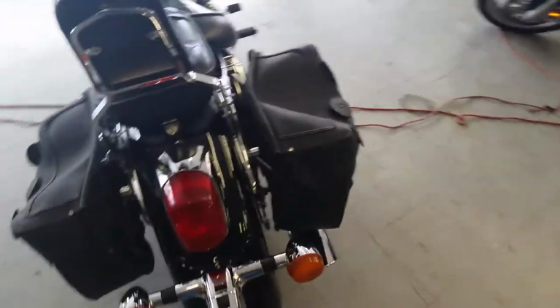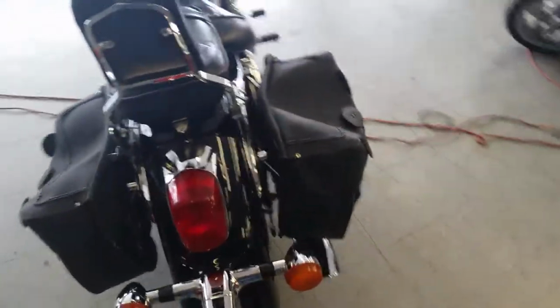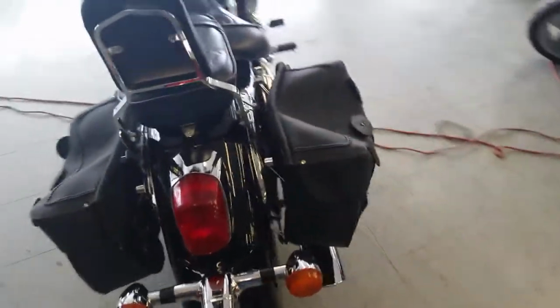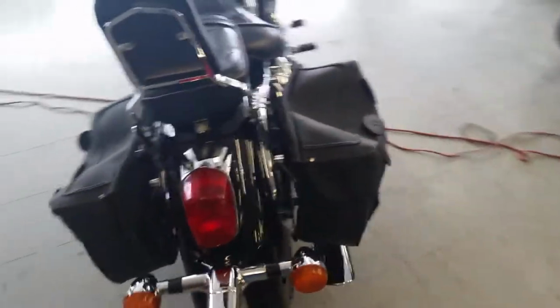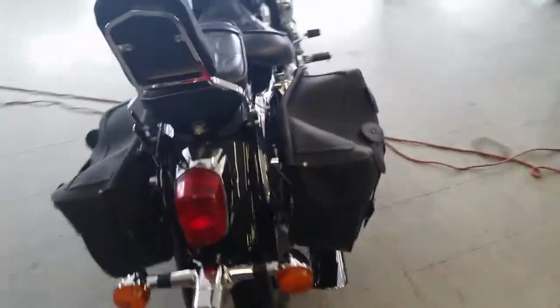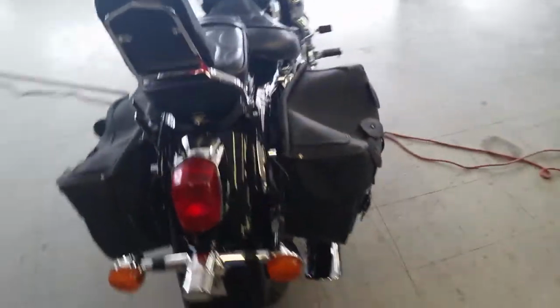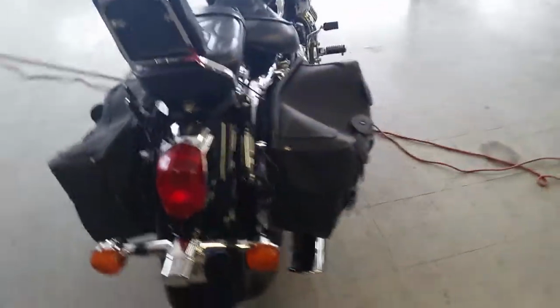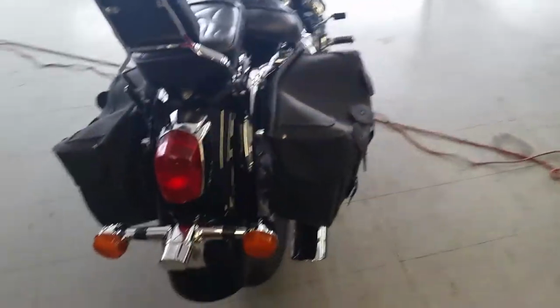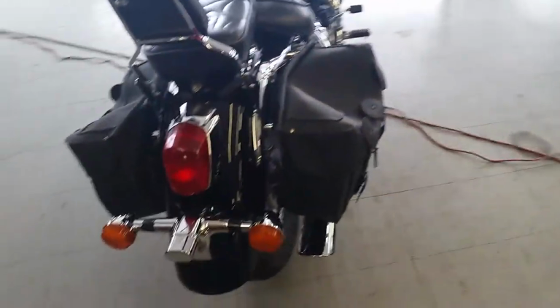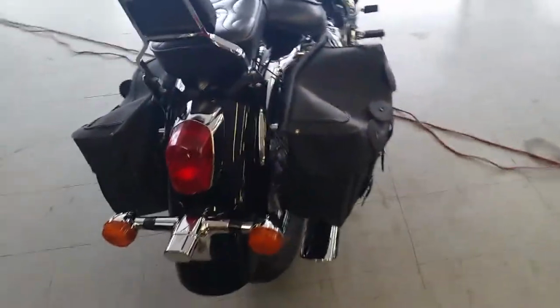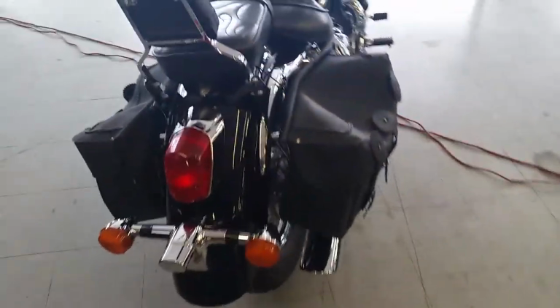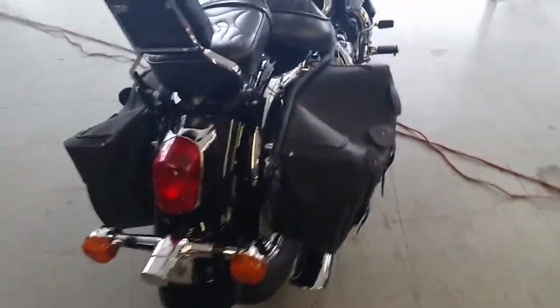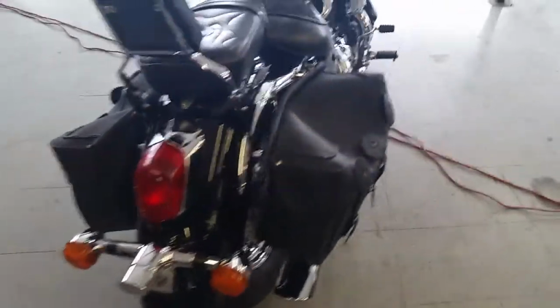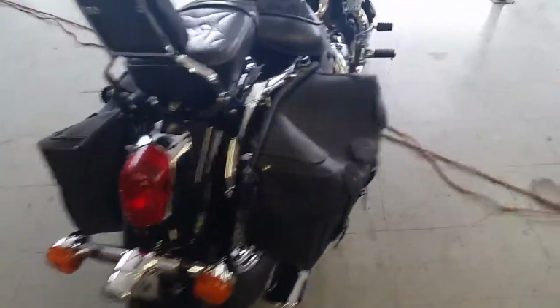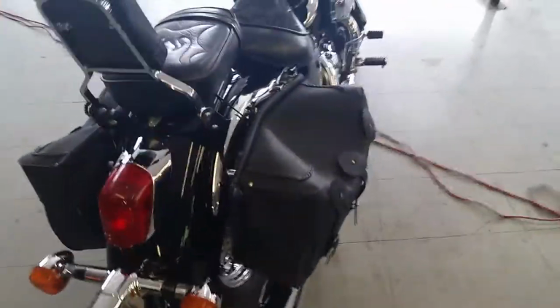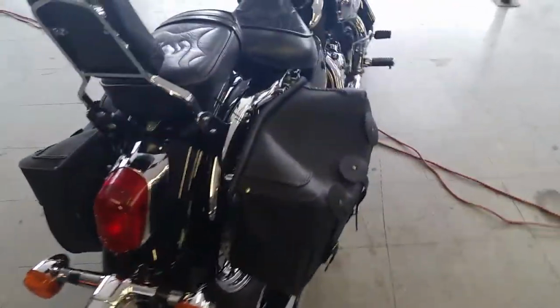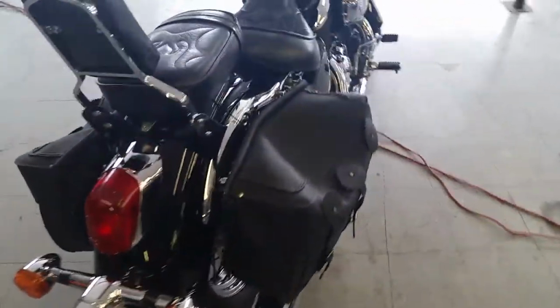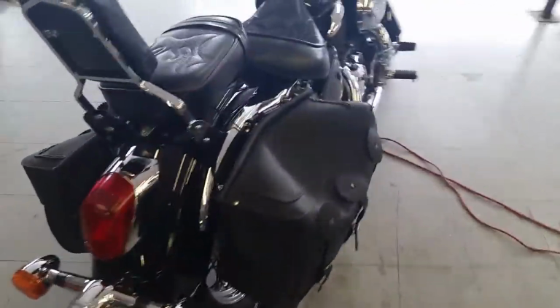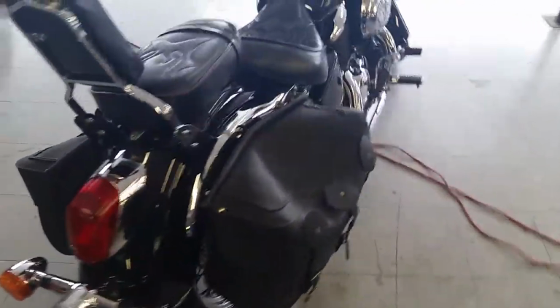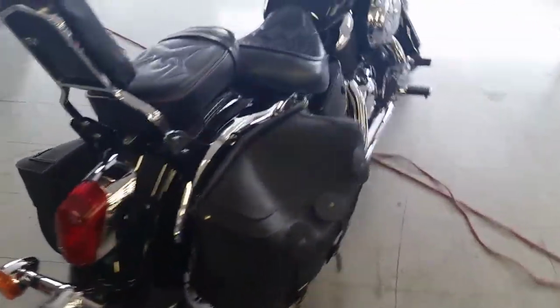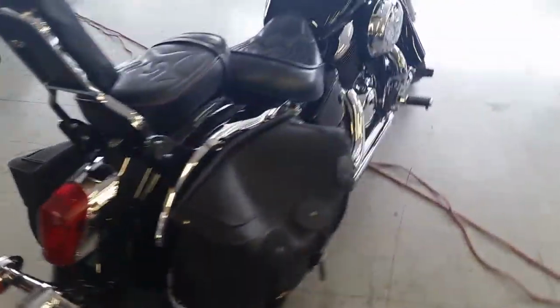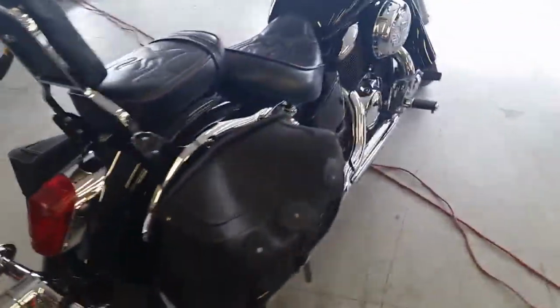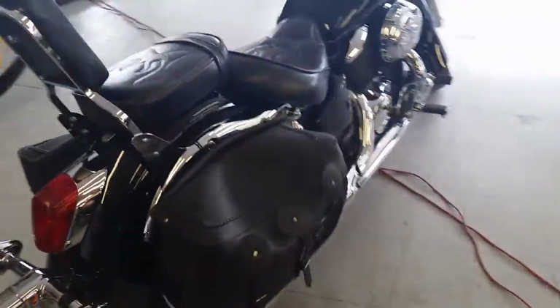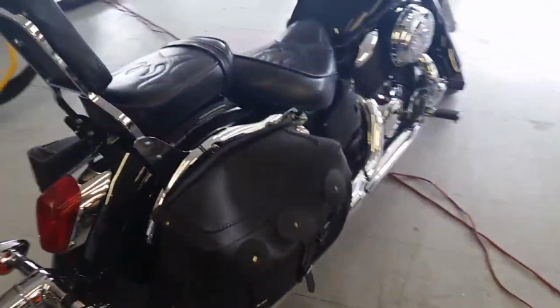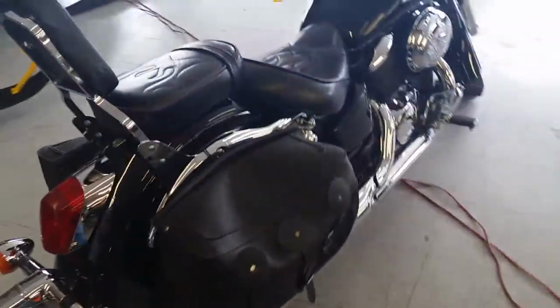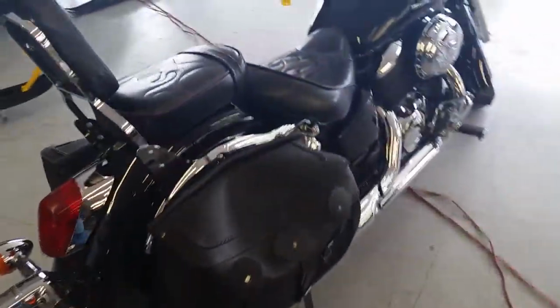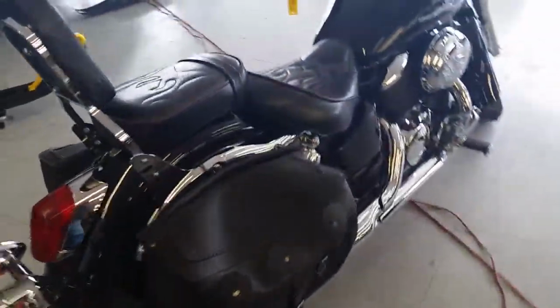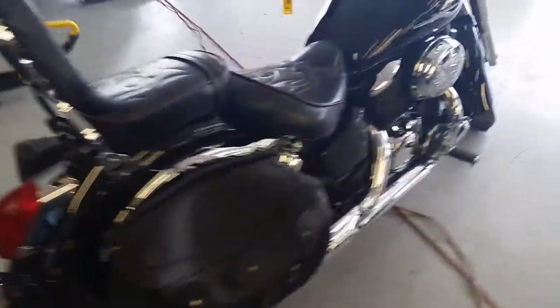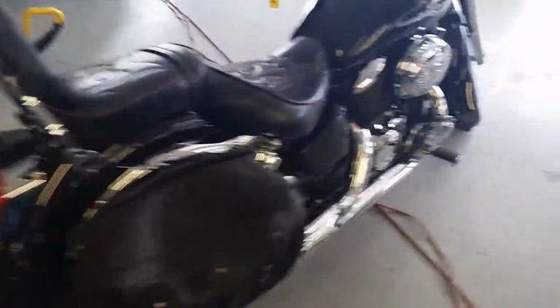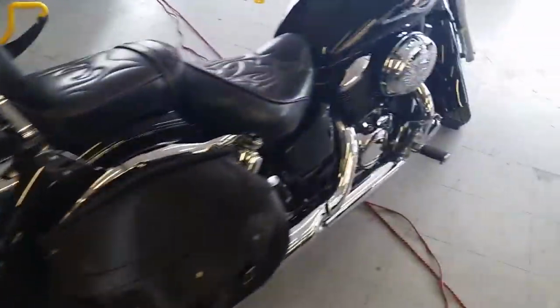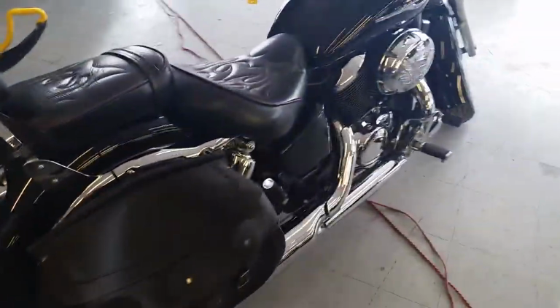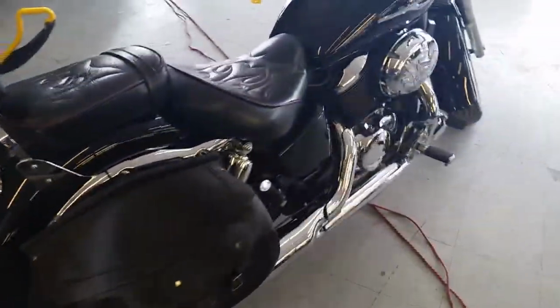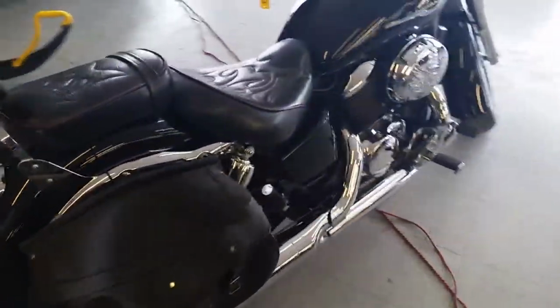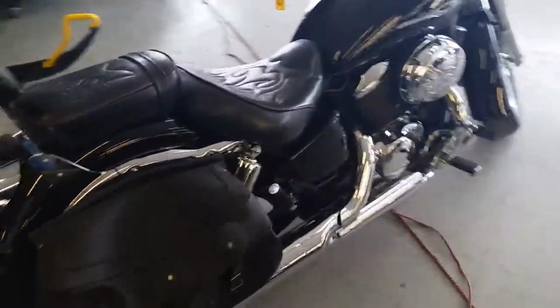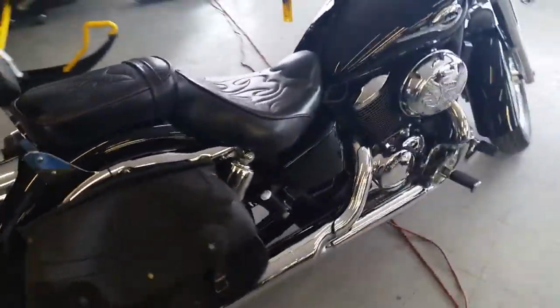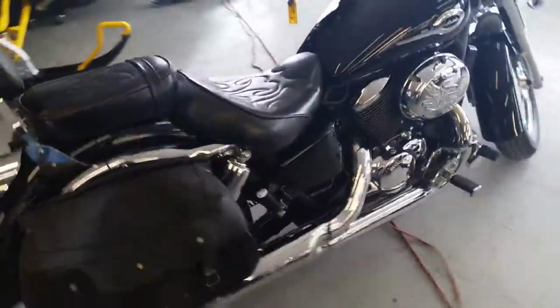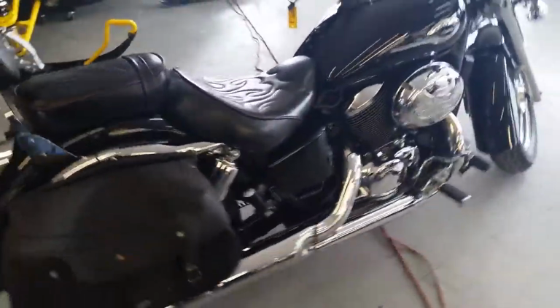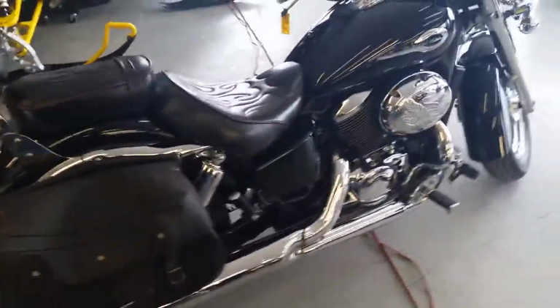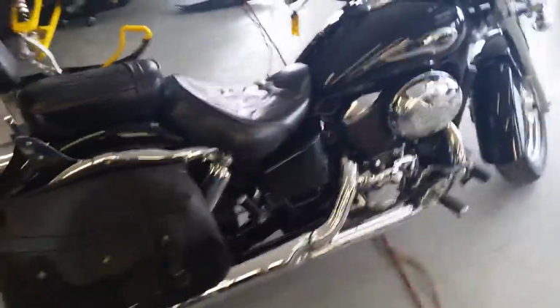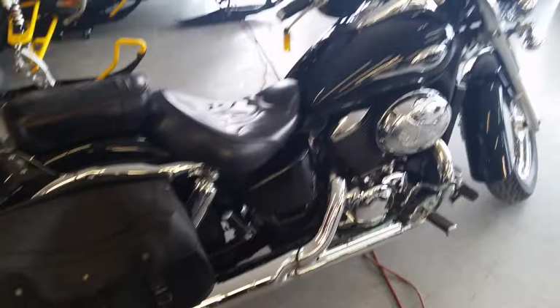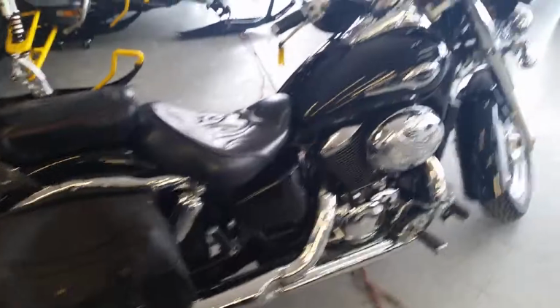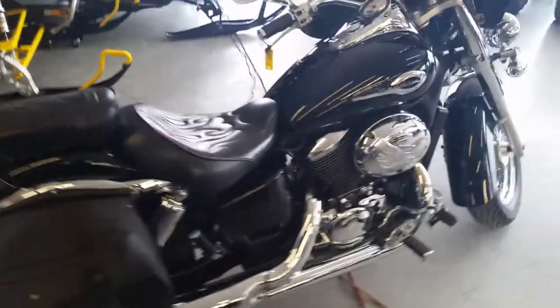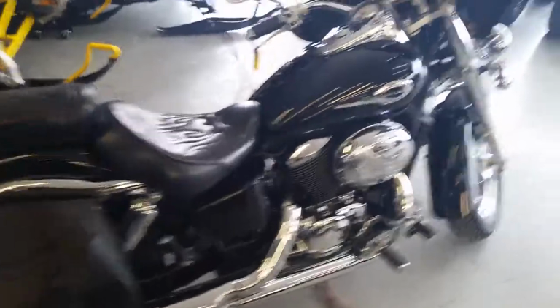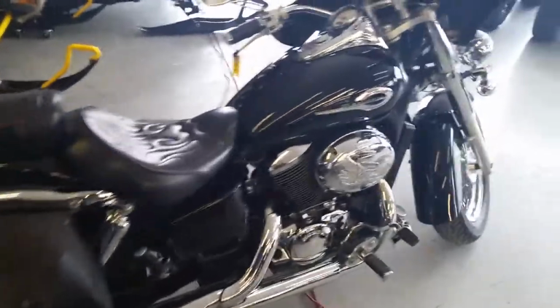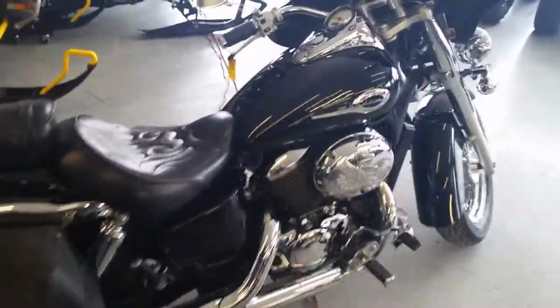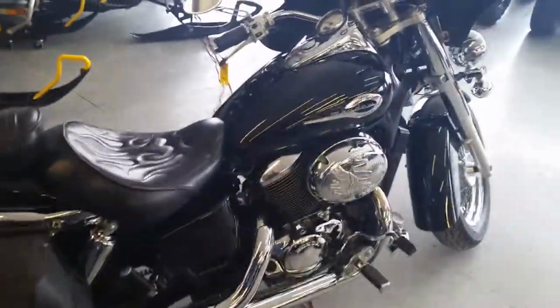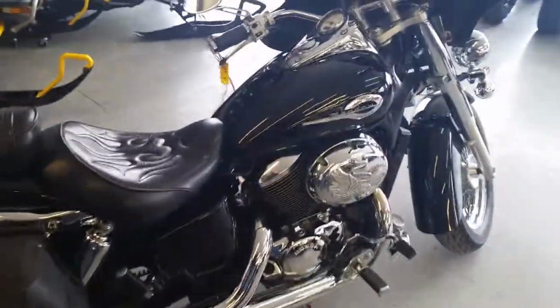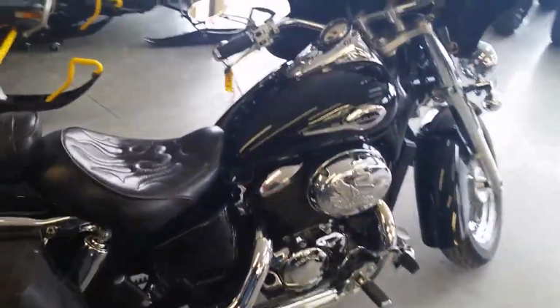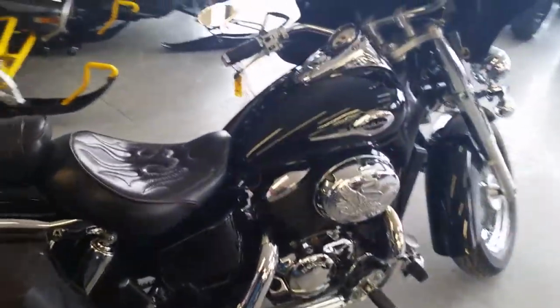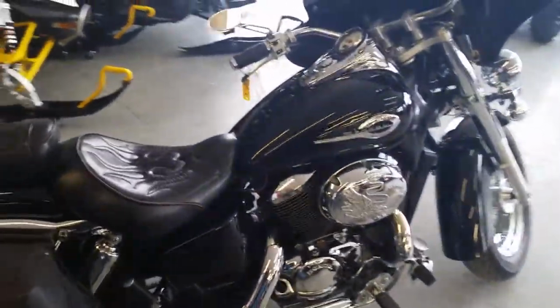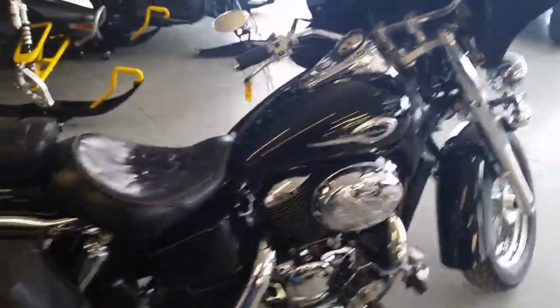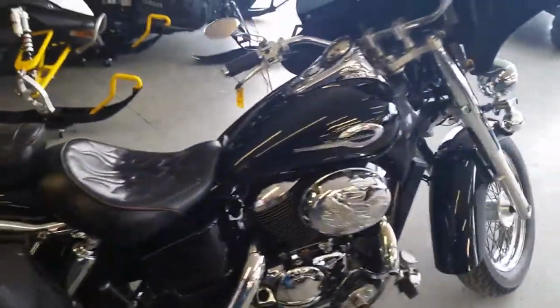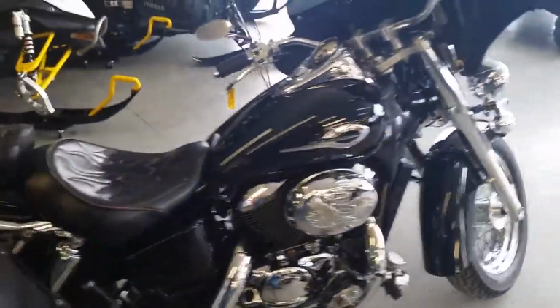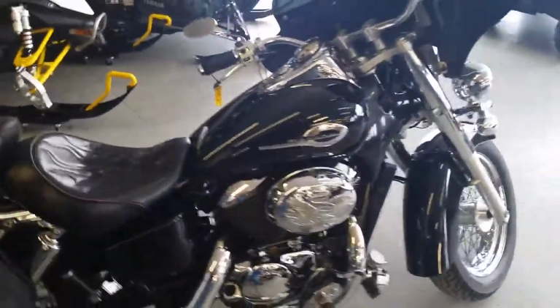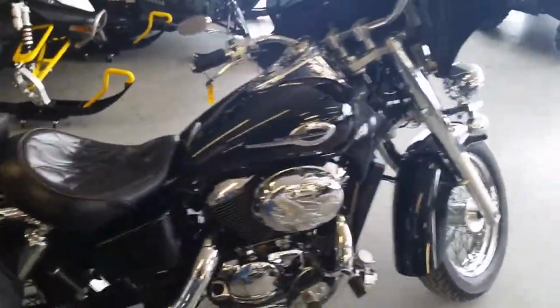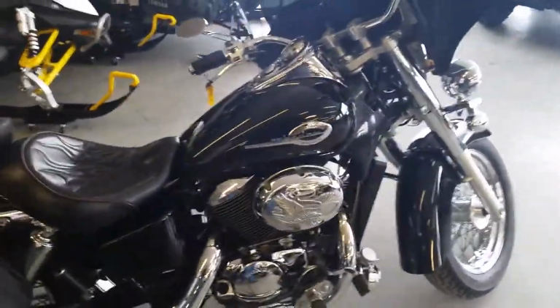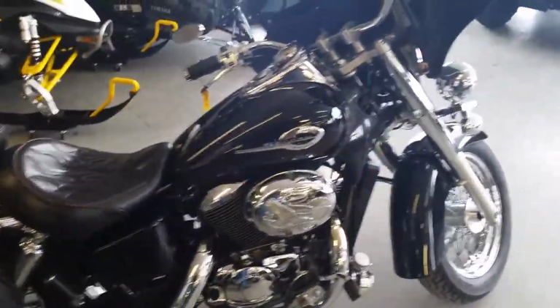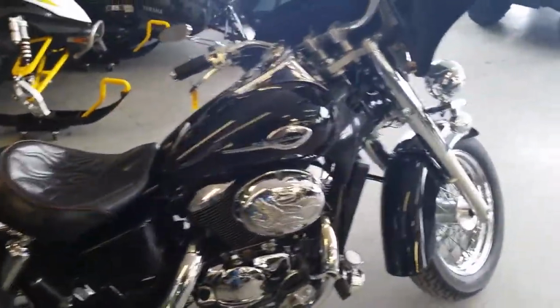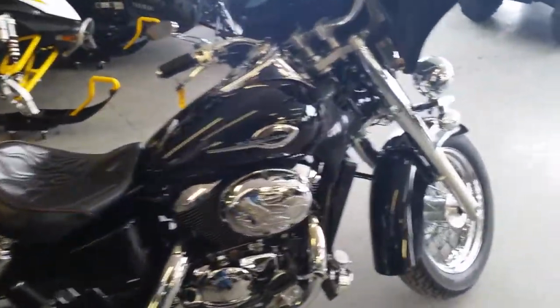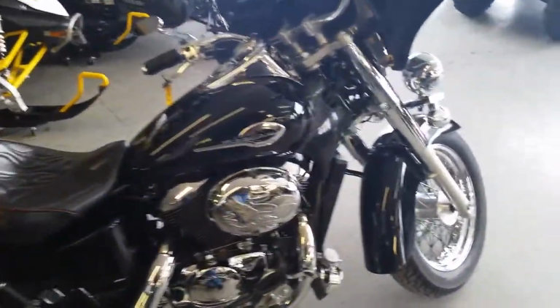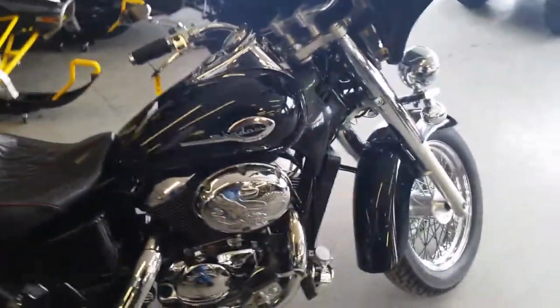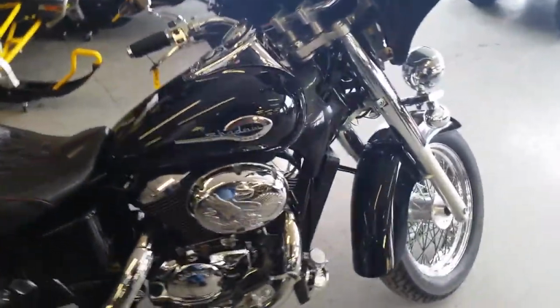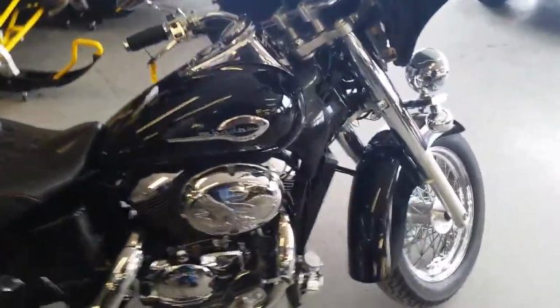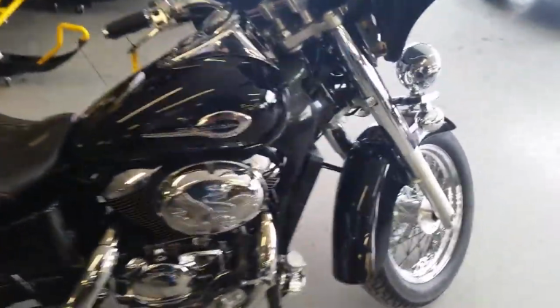This thing's got it all: custom seat, saddle bags, backrest, batwing fairing, spoke wheels, and tons of chrome.